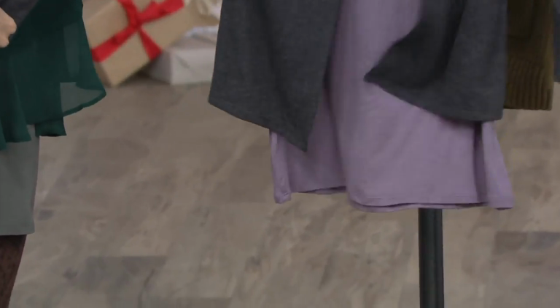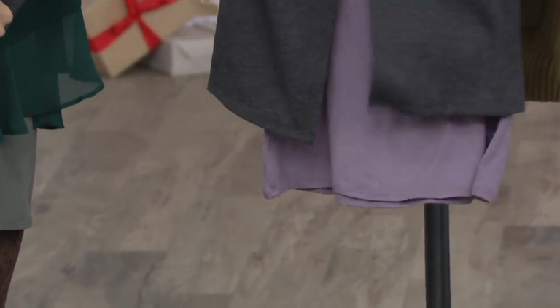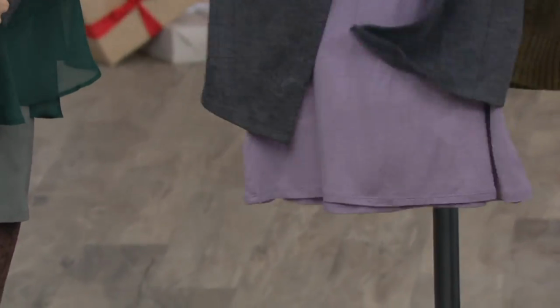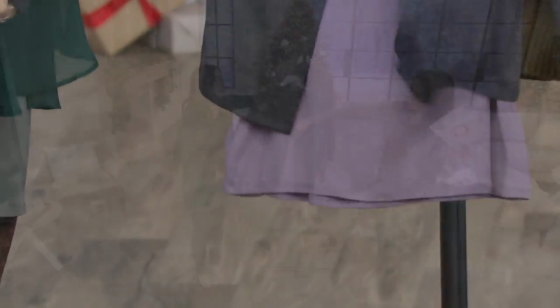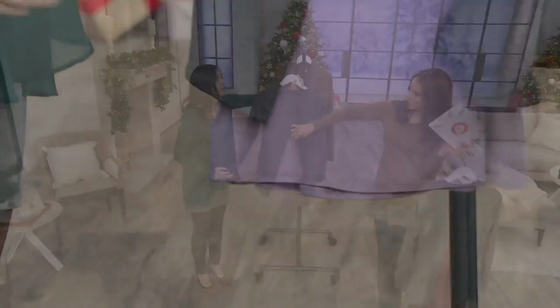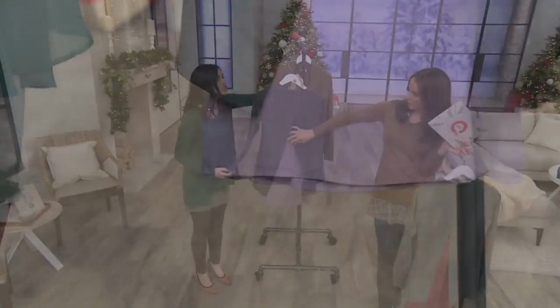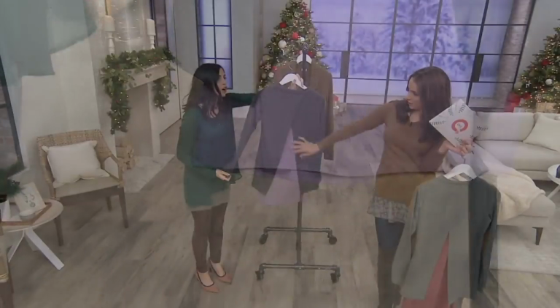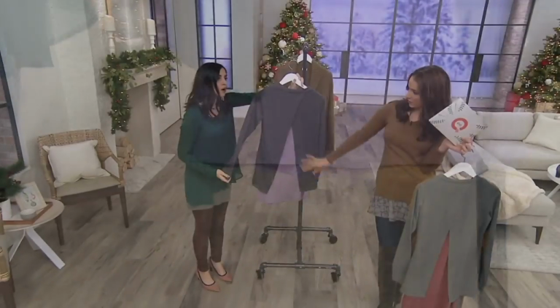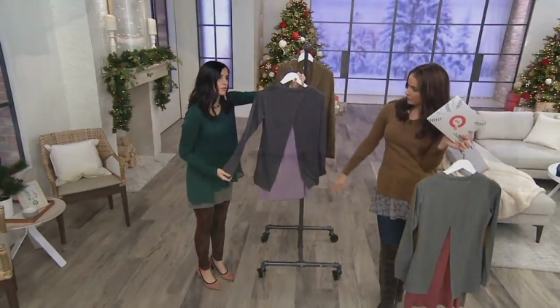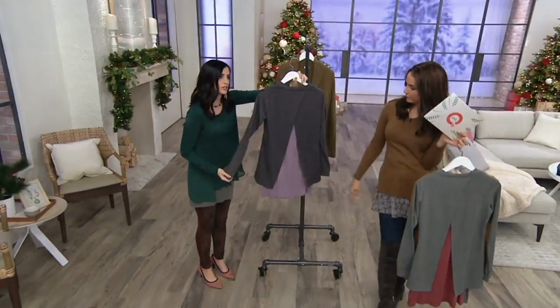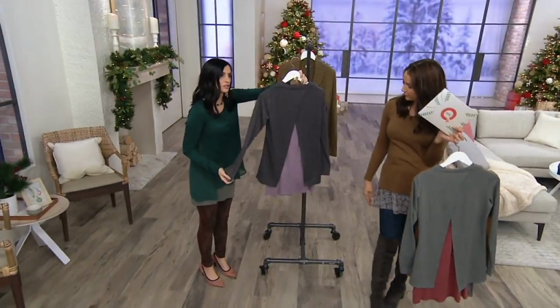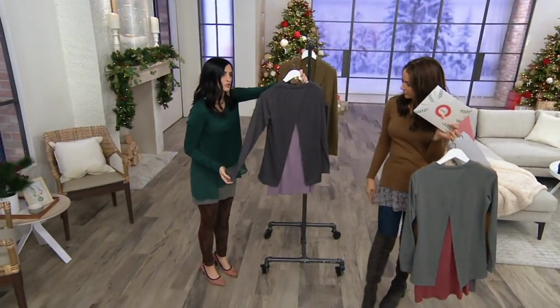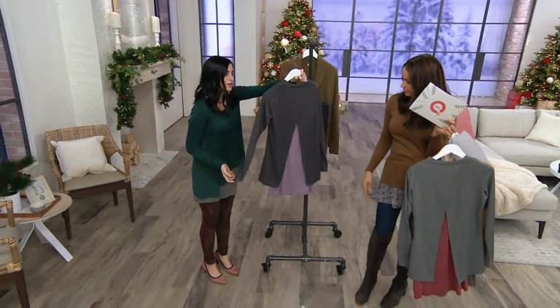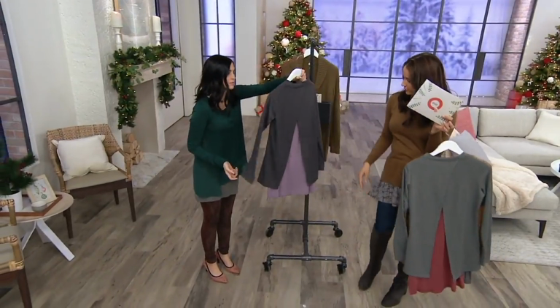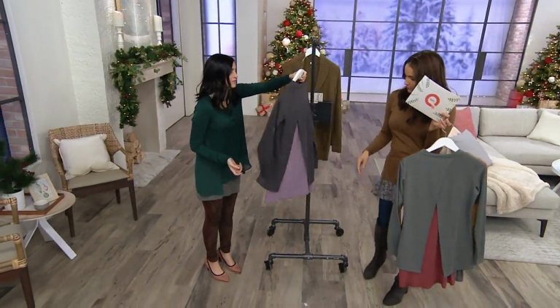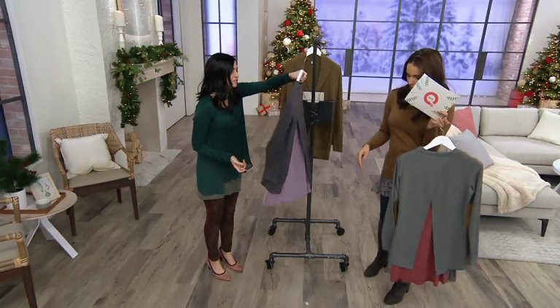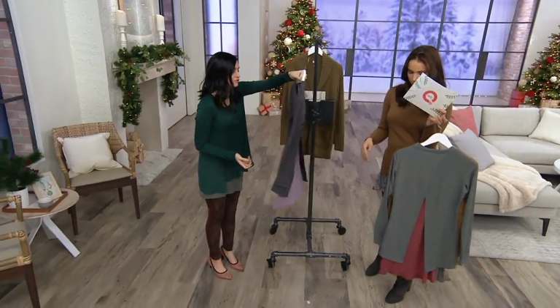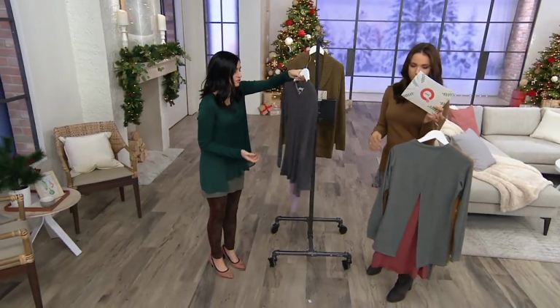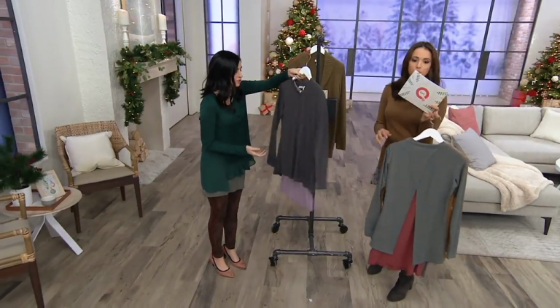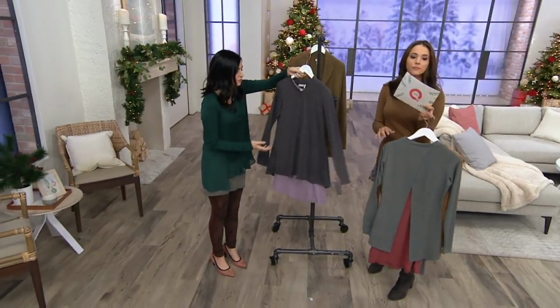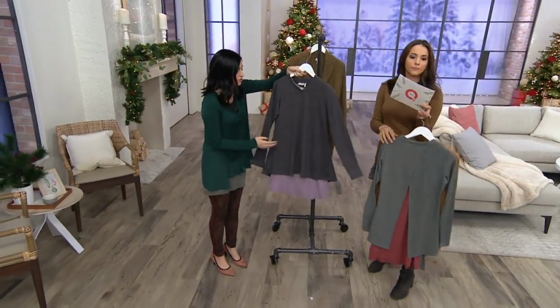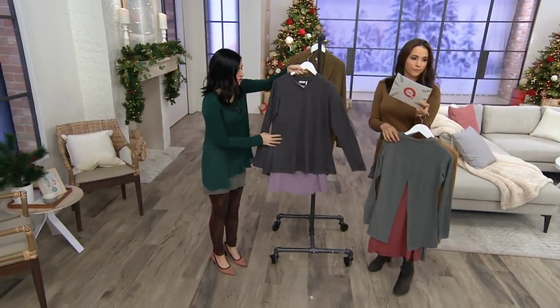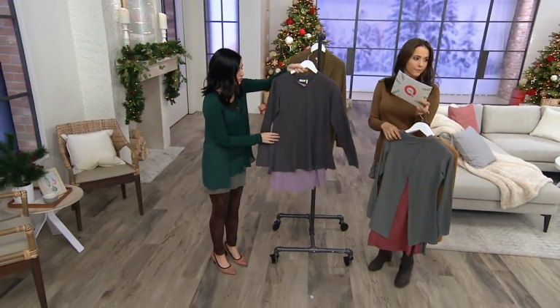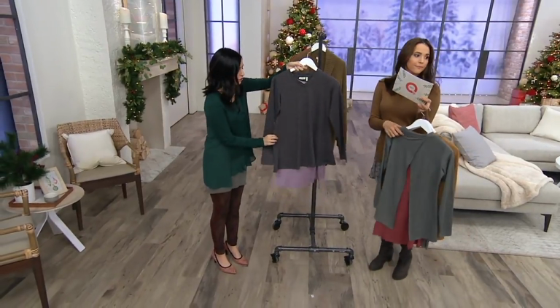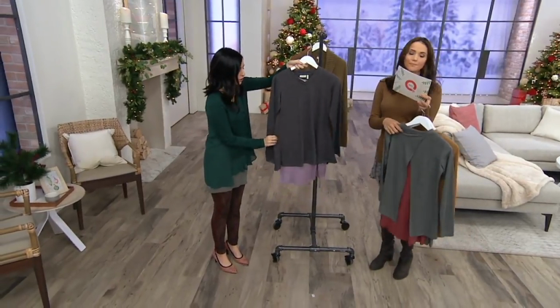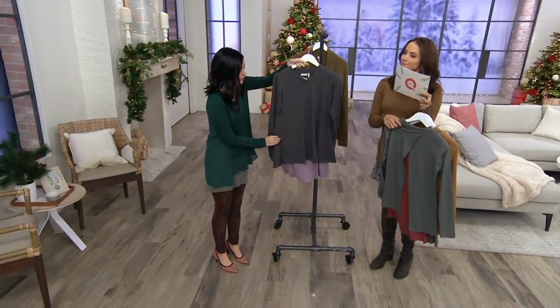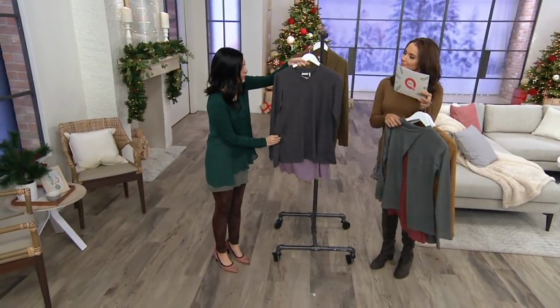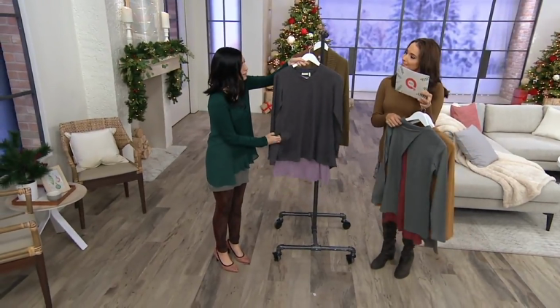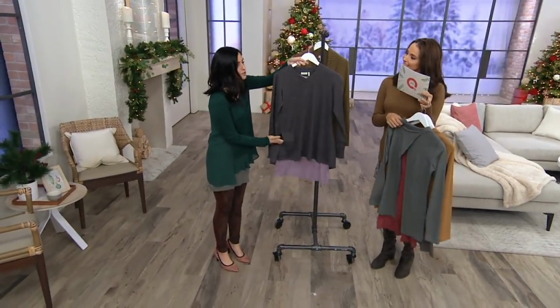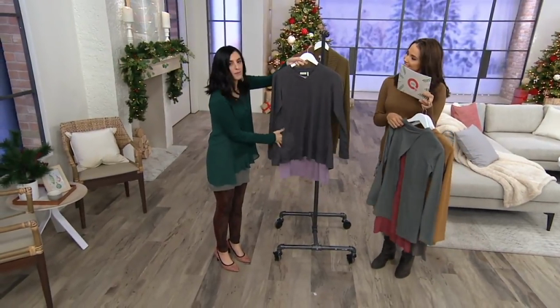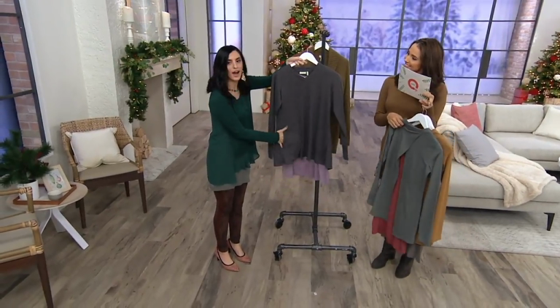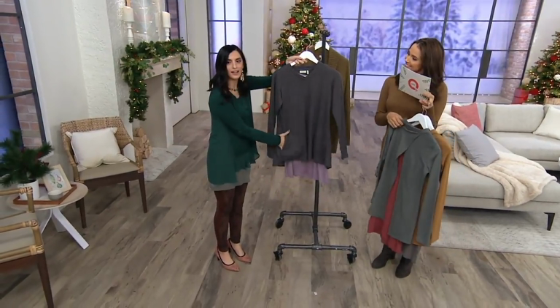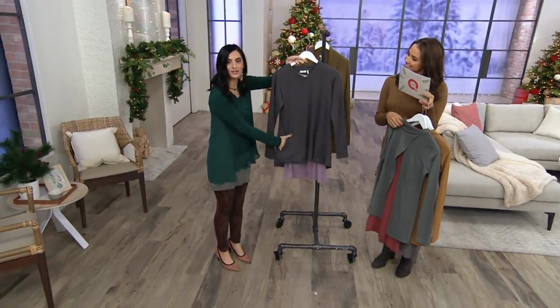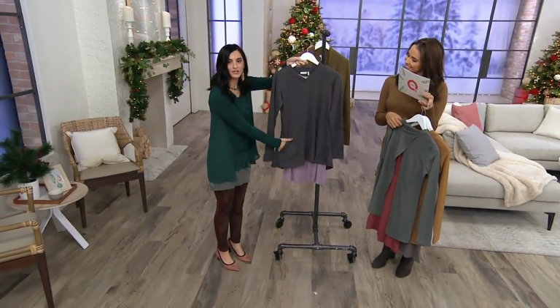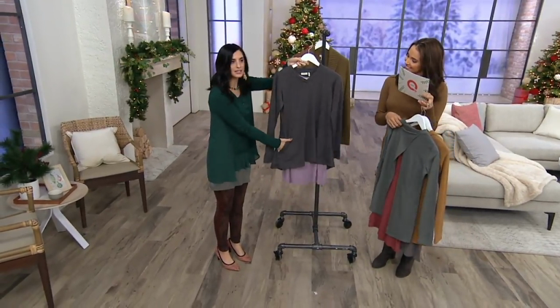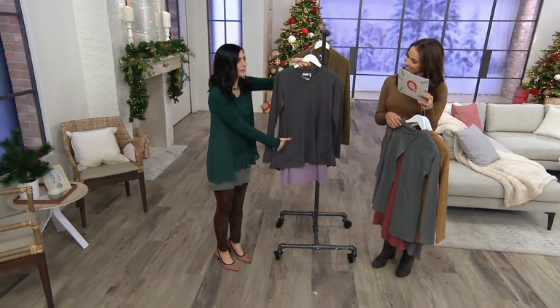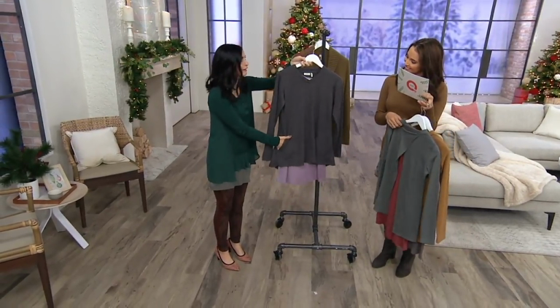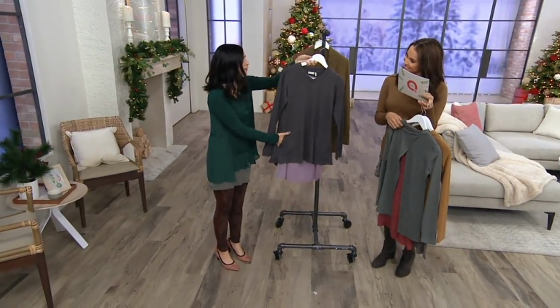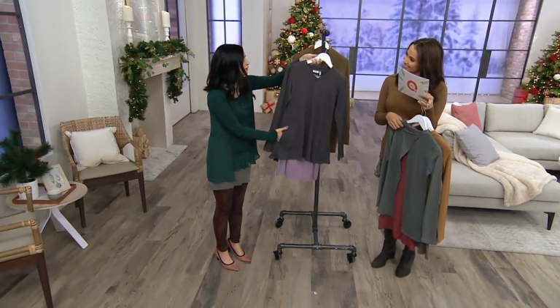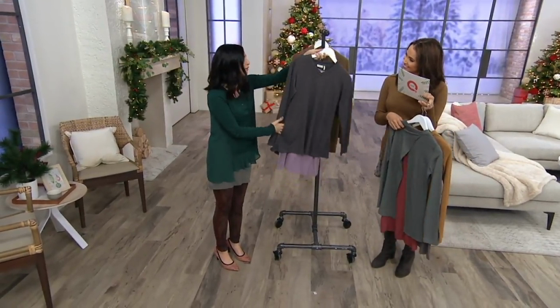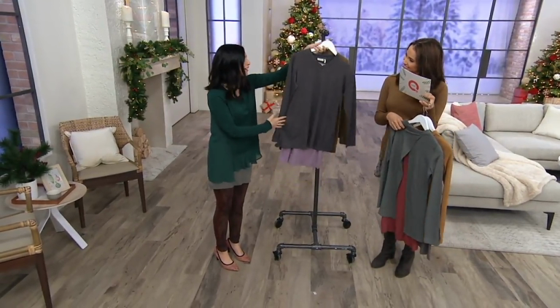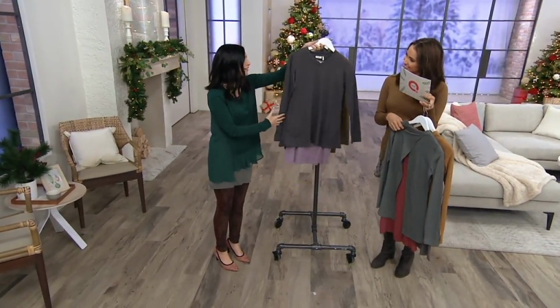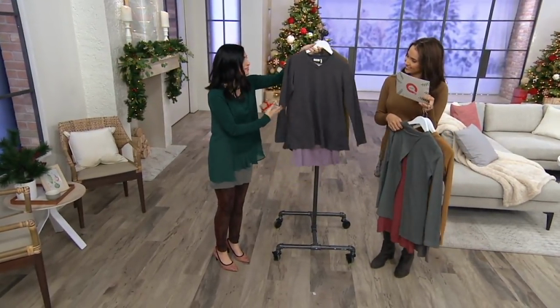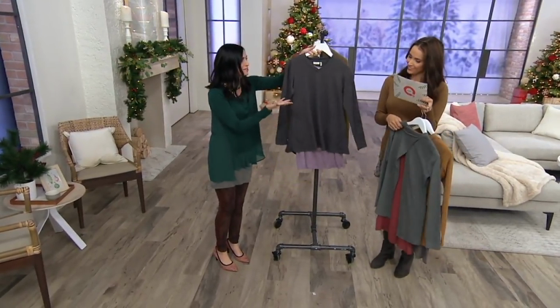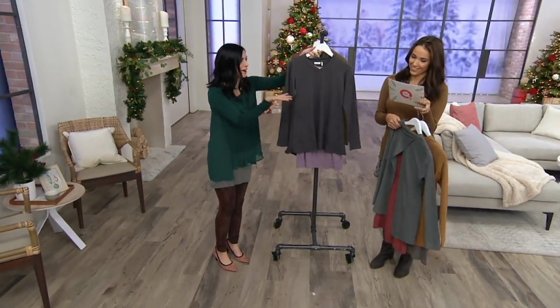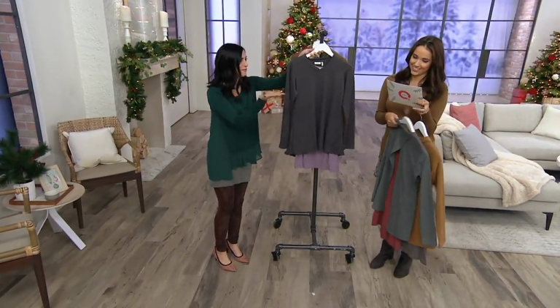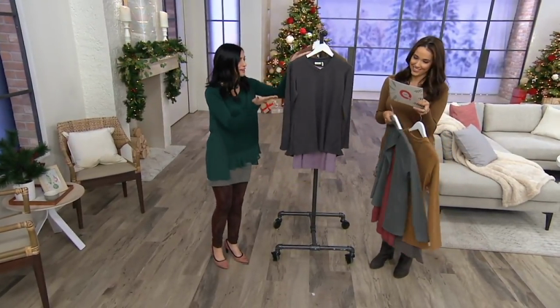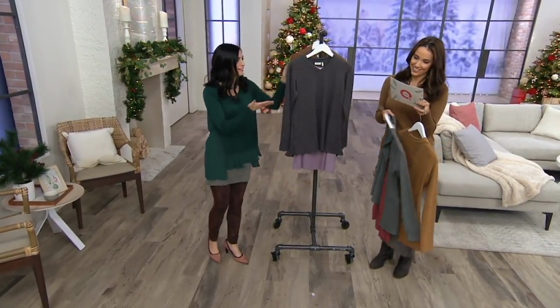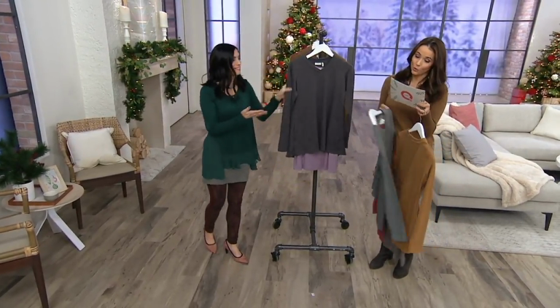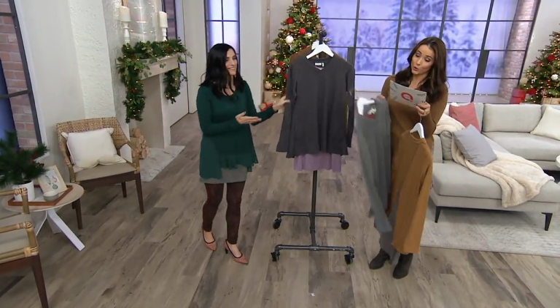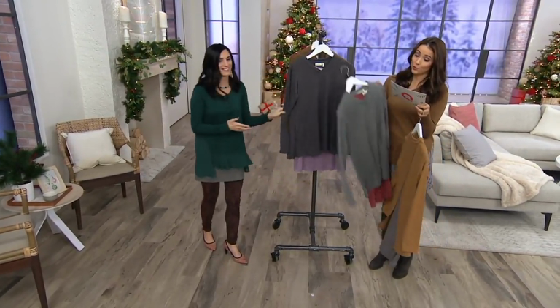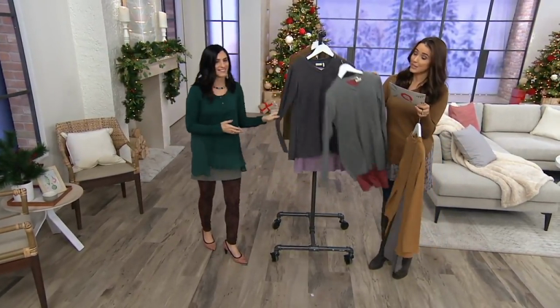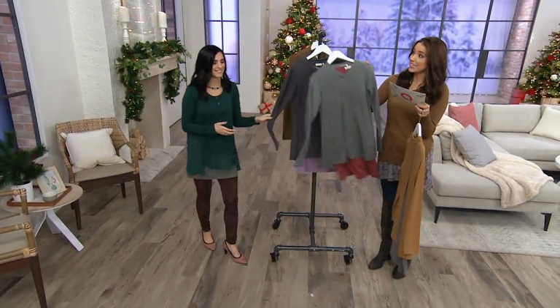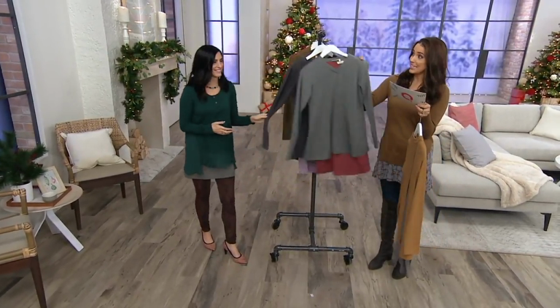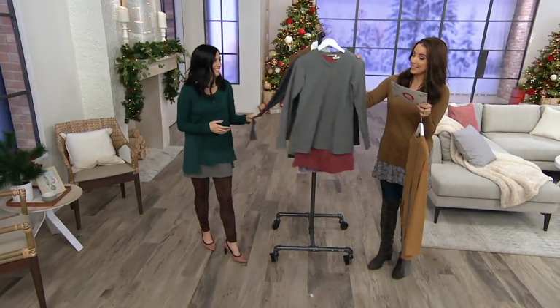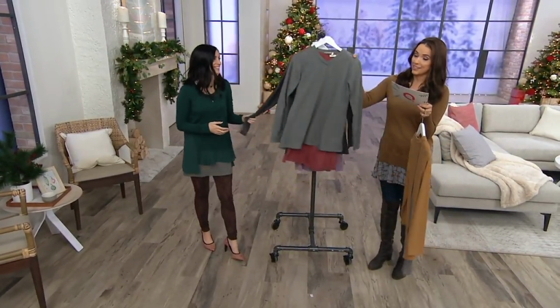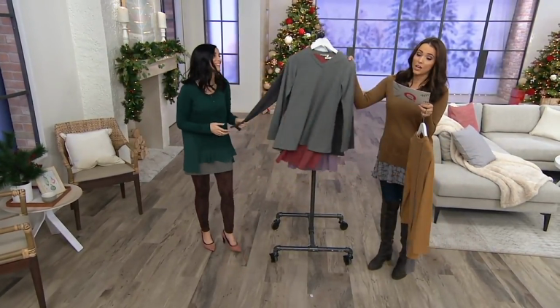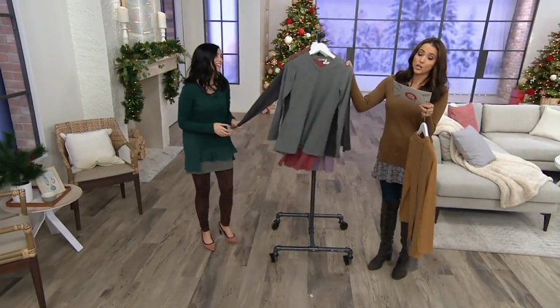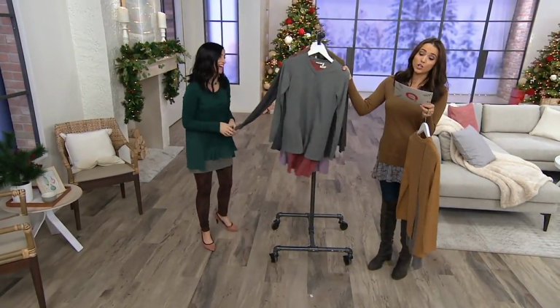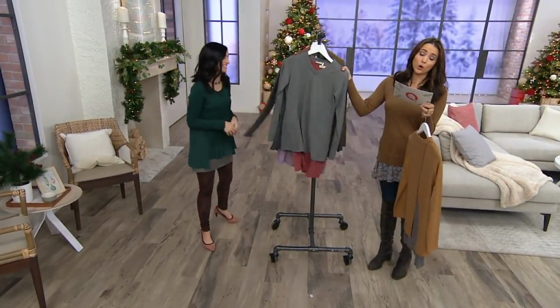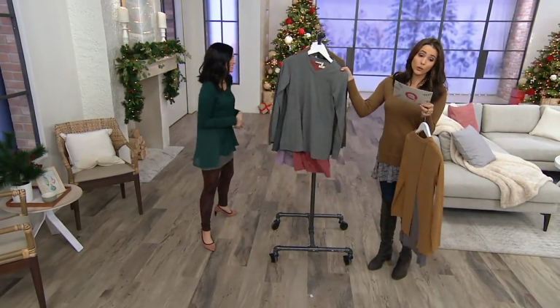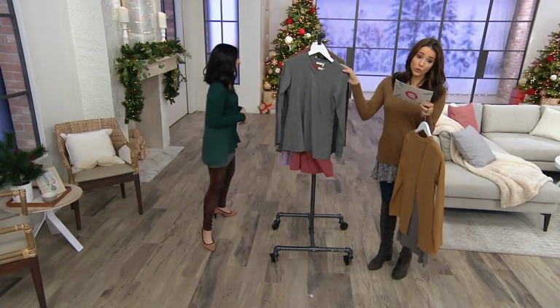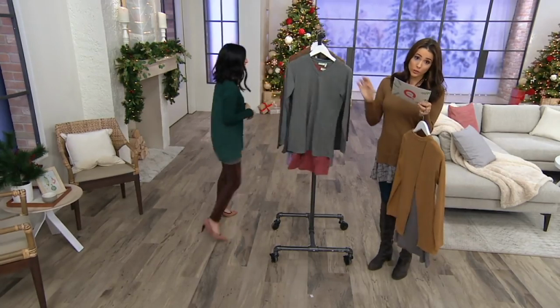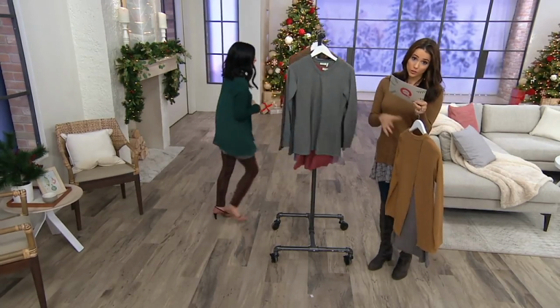The drapey French terry — totally drapey, feels so good. And then there's pockets just hidden away, which we need. Yes, no reorder.